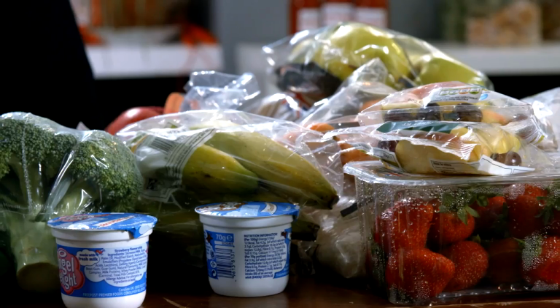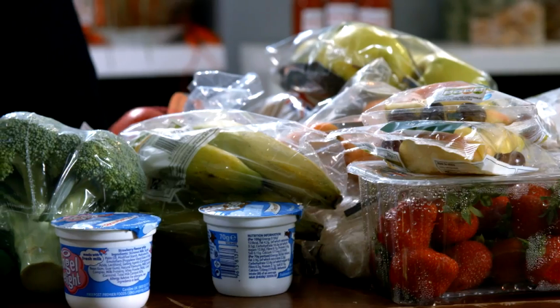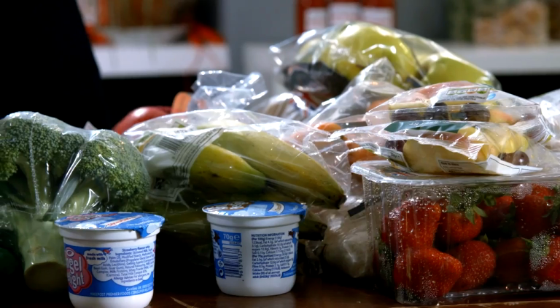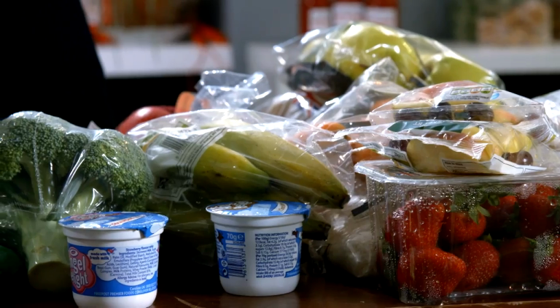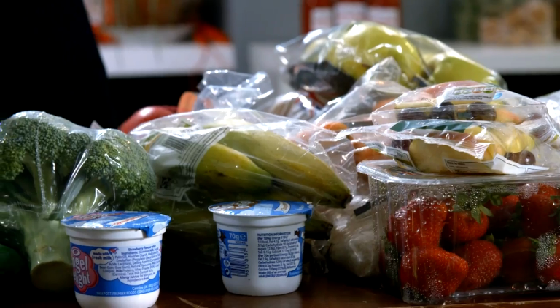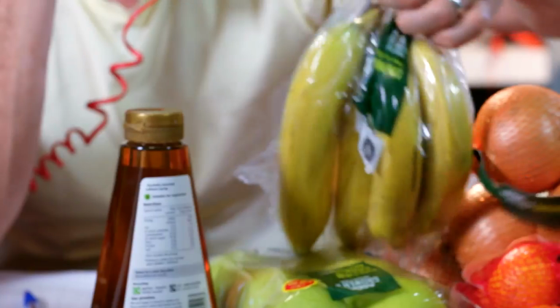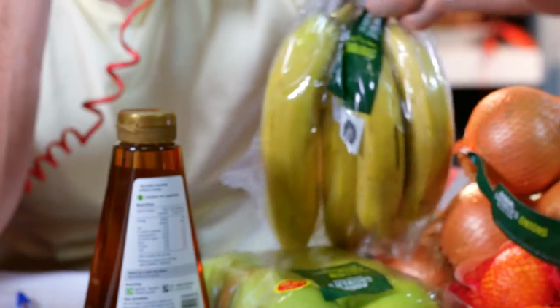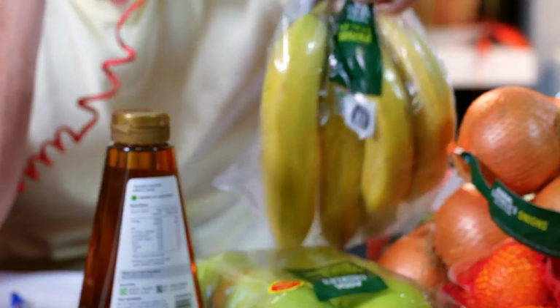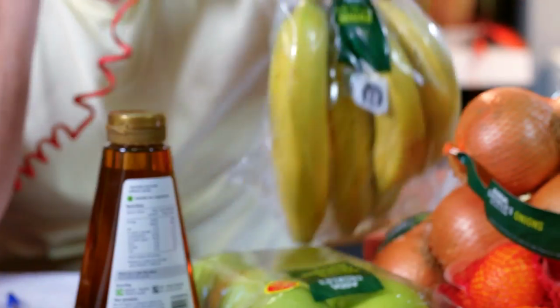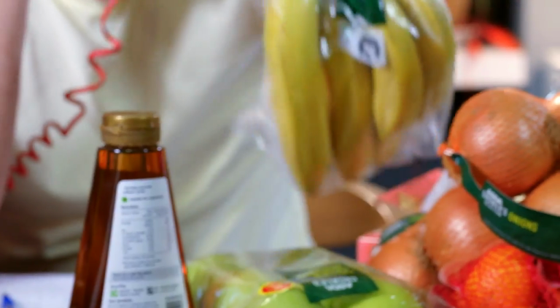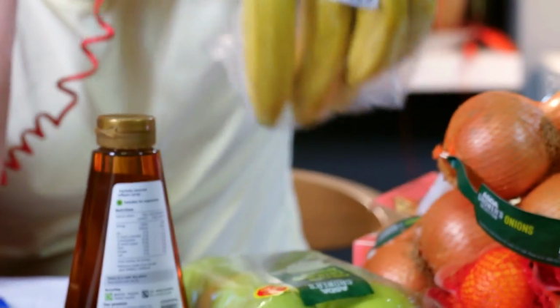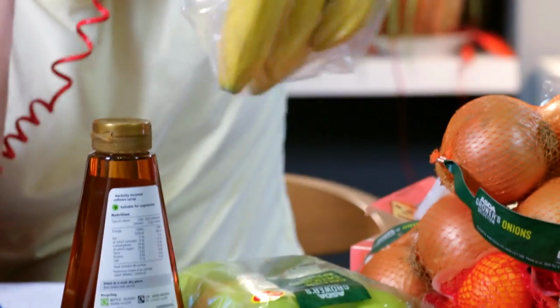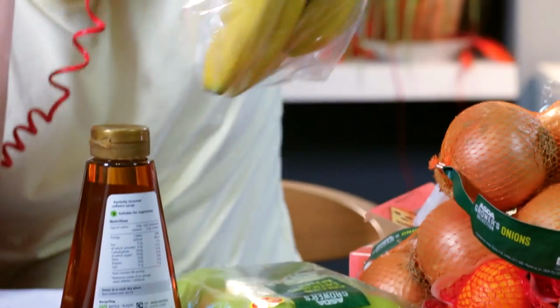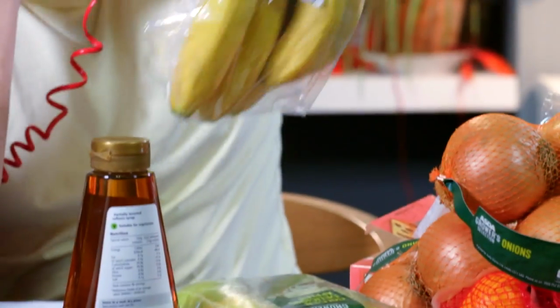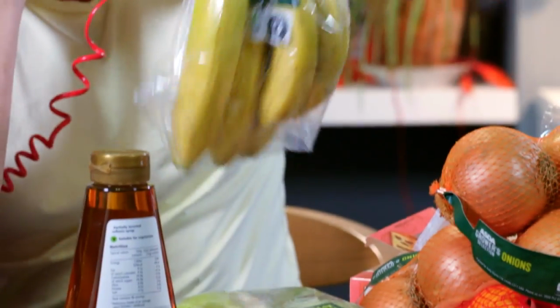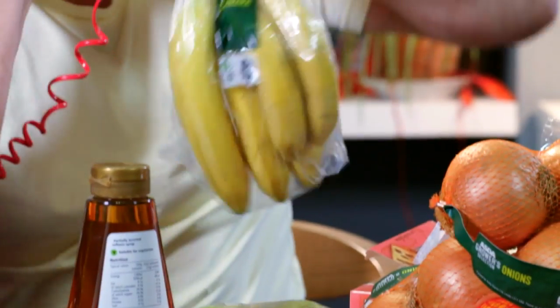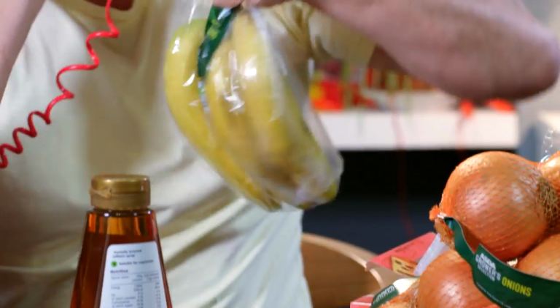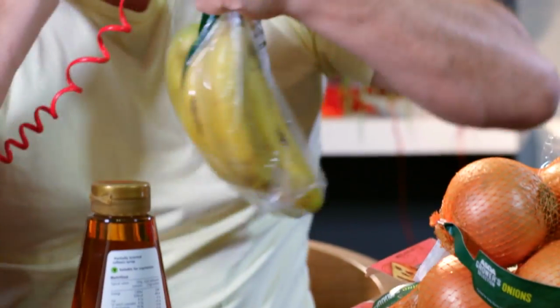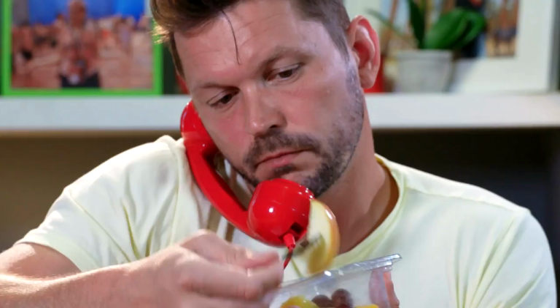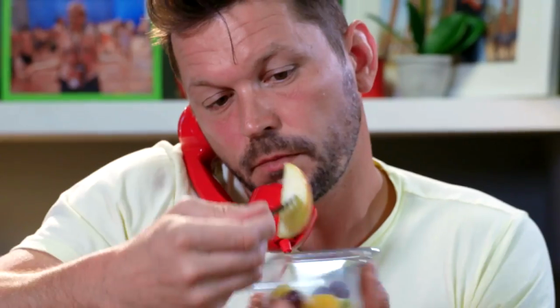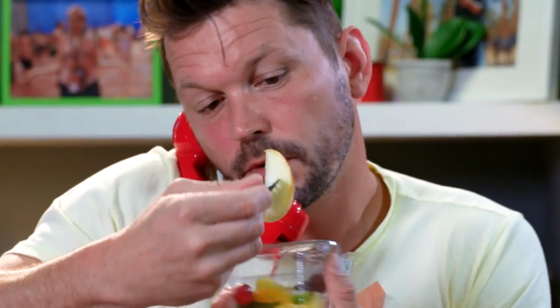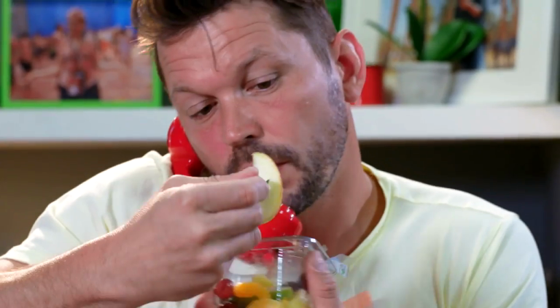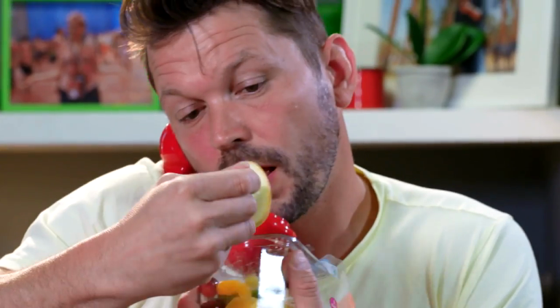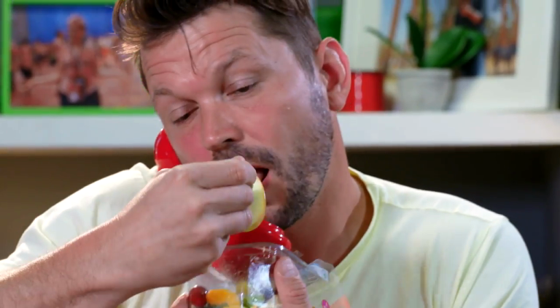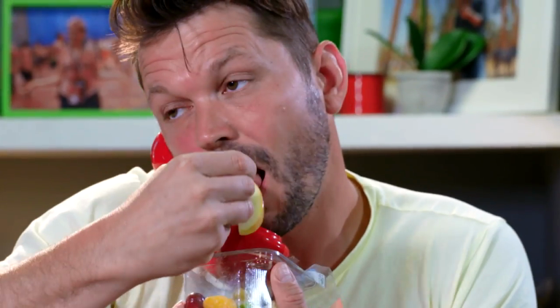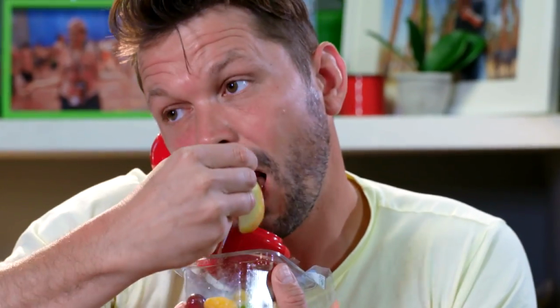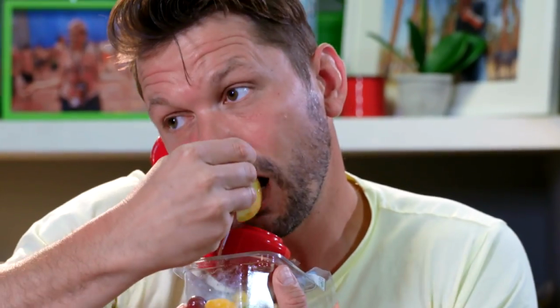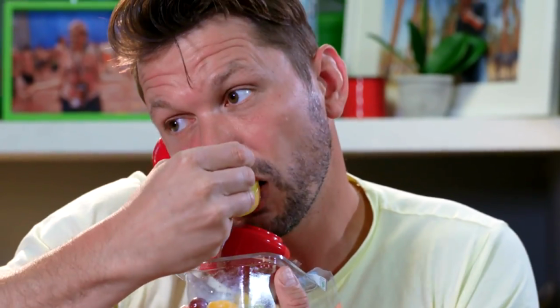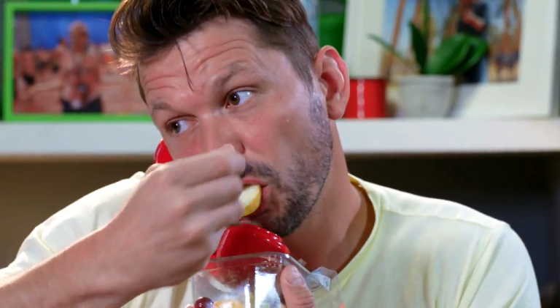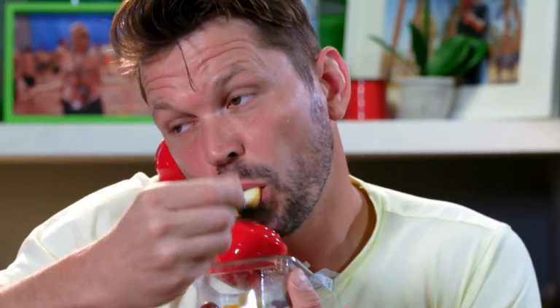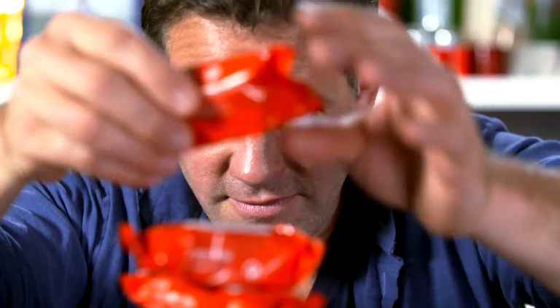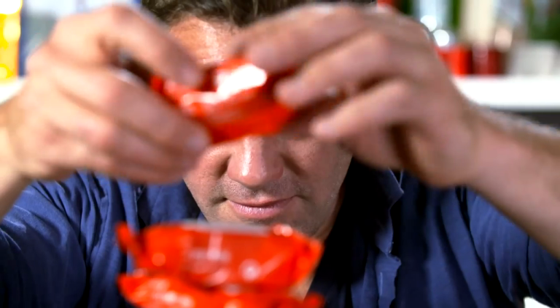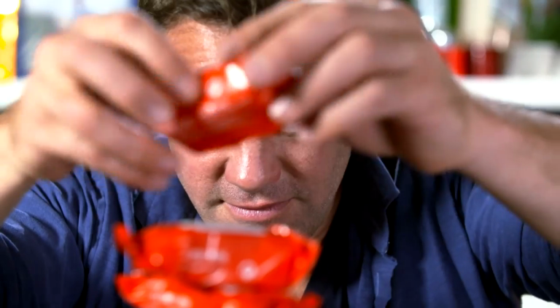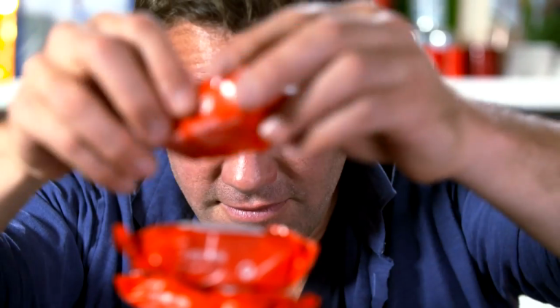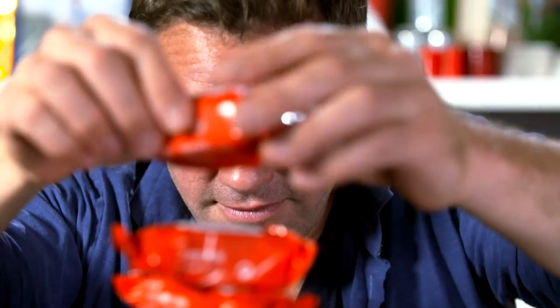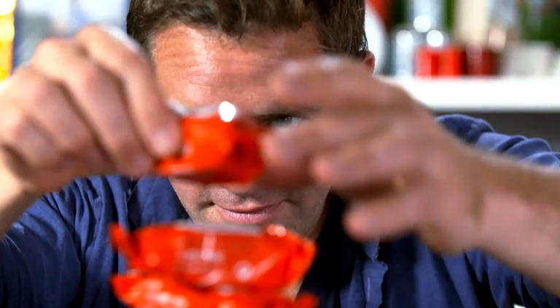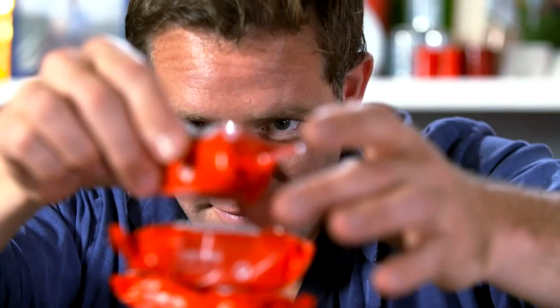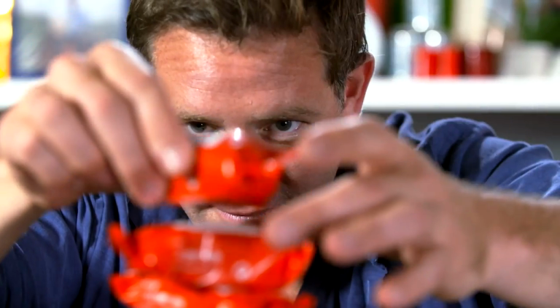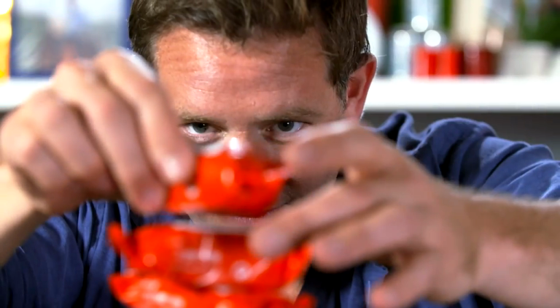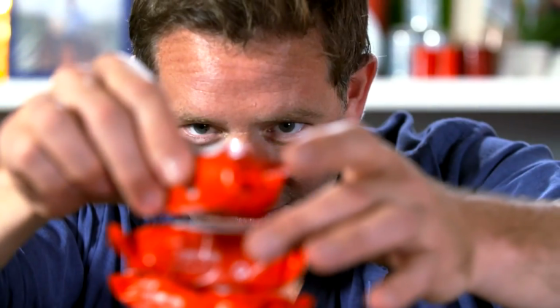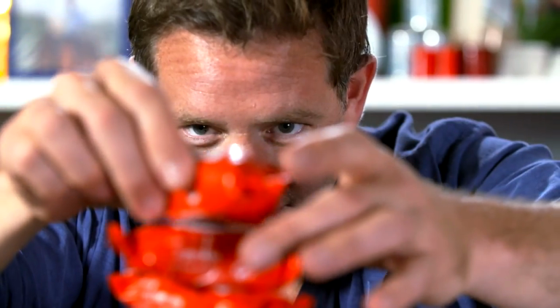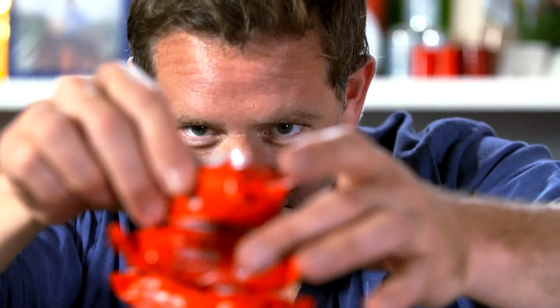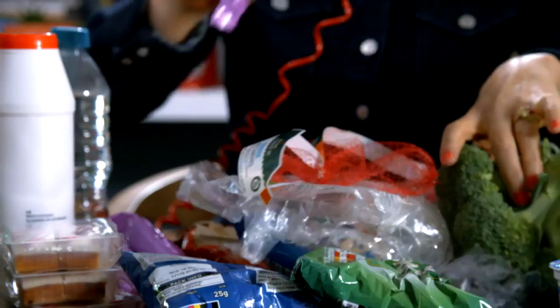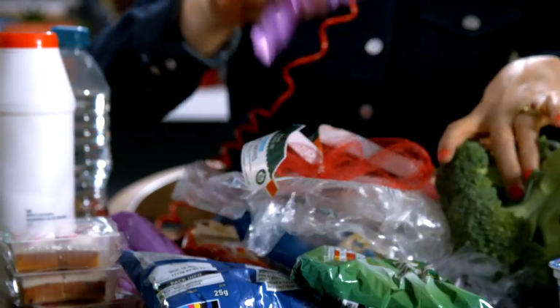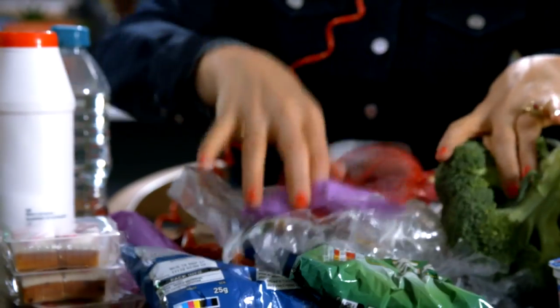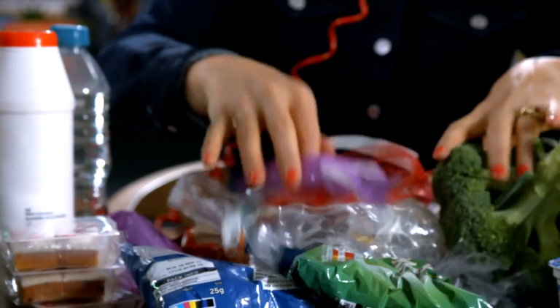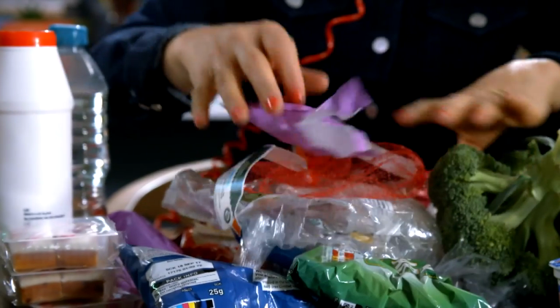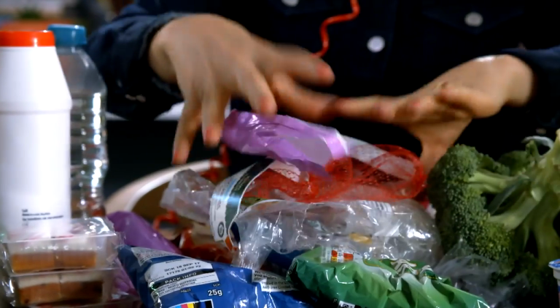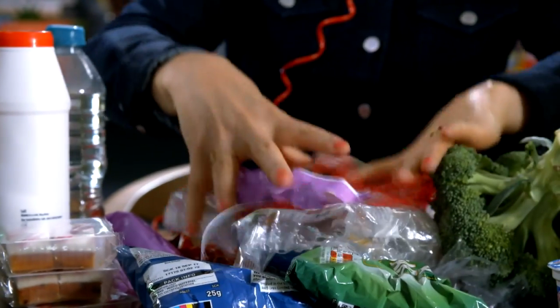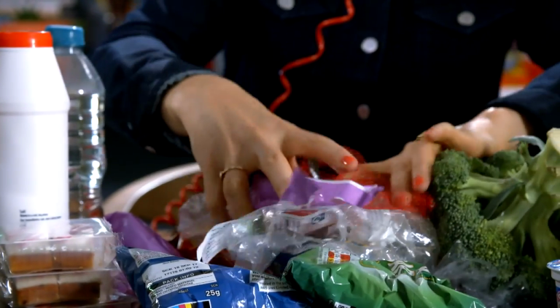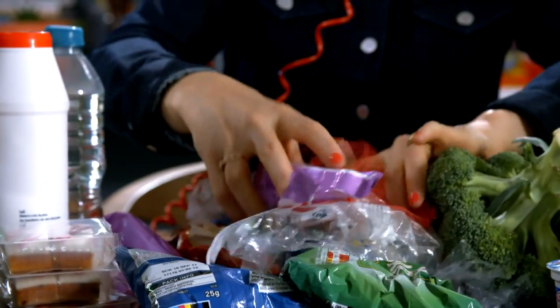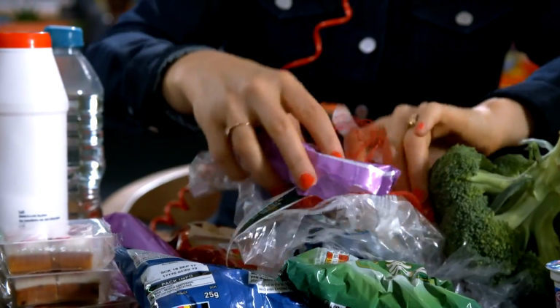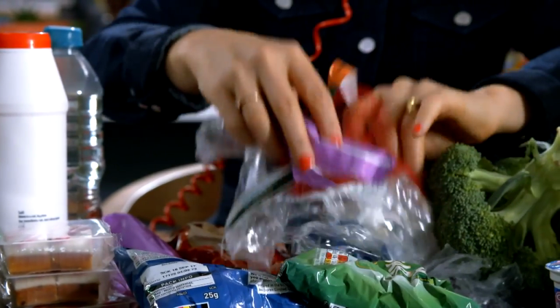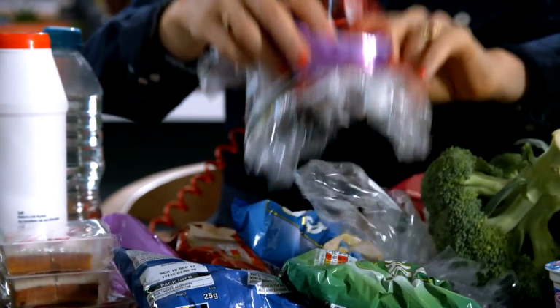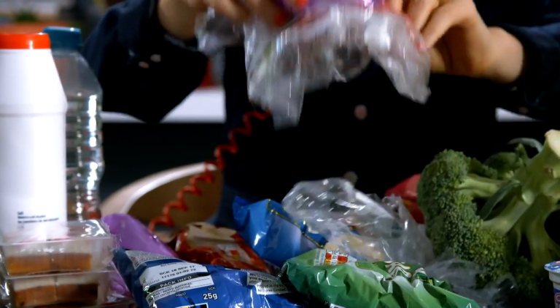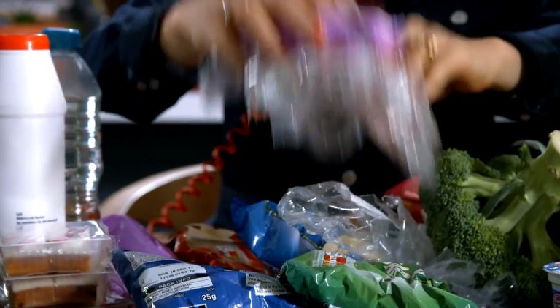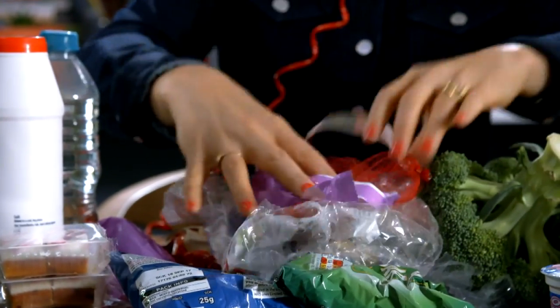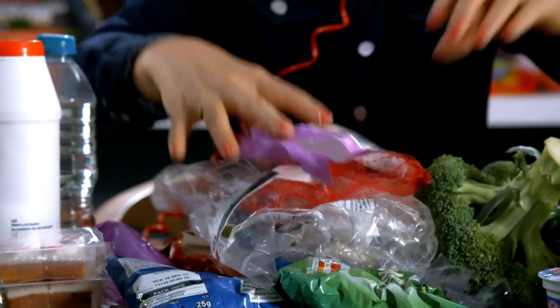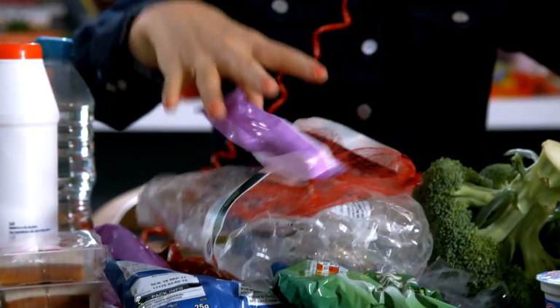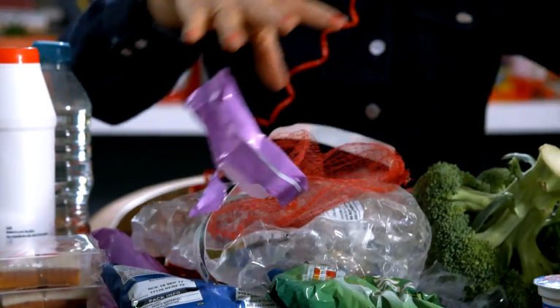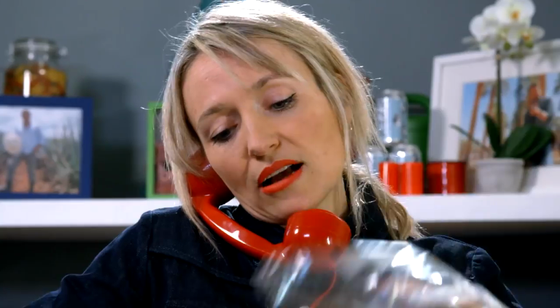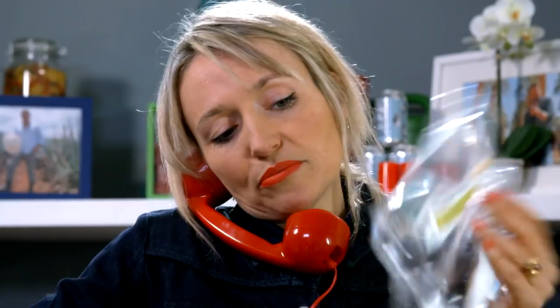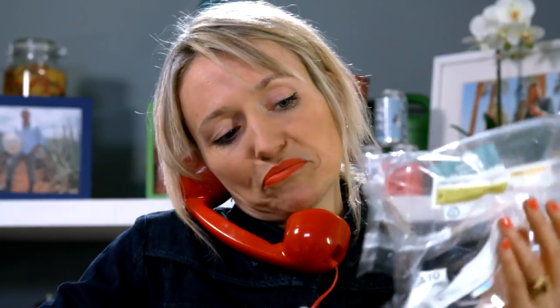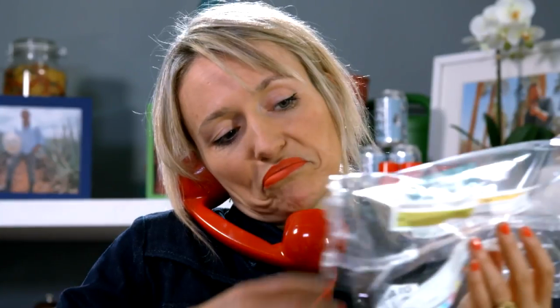Plastic. Our food's literally covered in it, but when it comes to recycling, it's the material that confuses us the most.